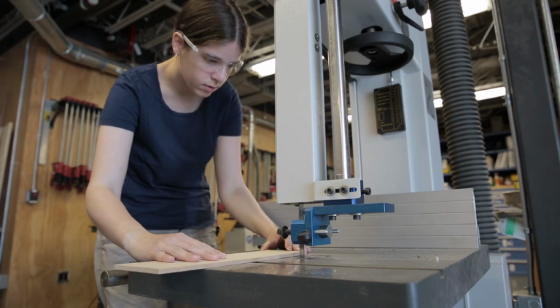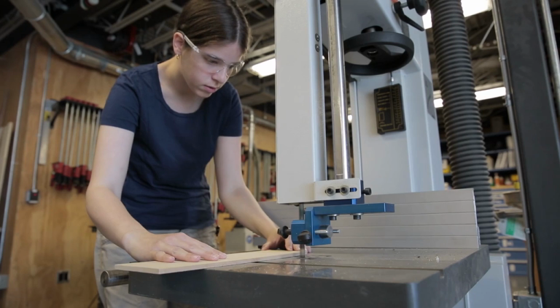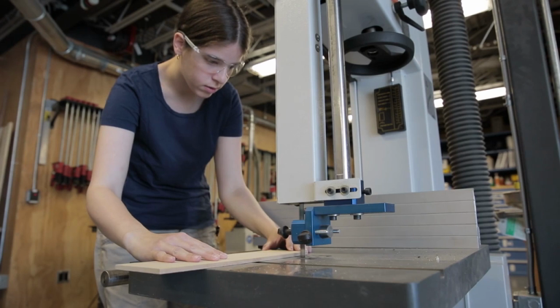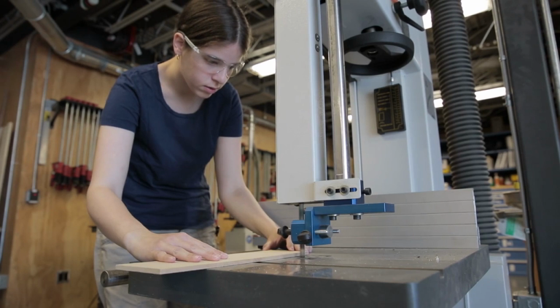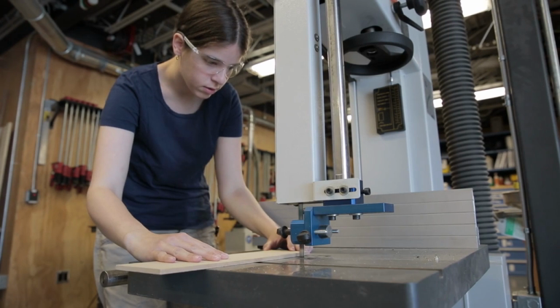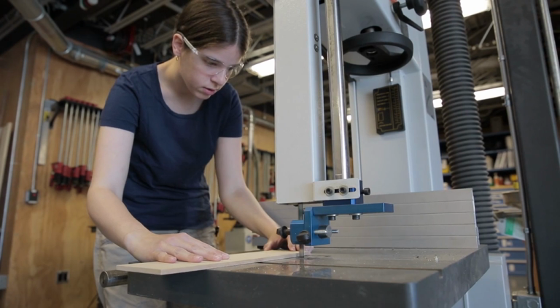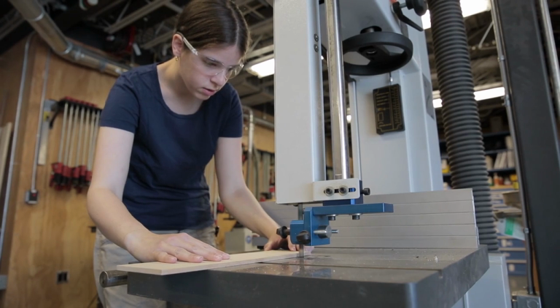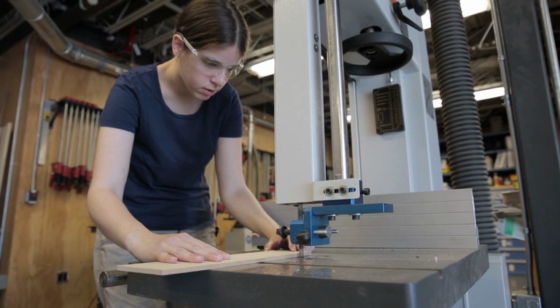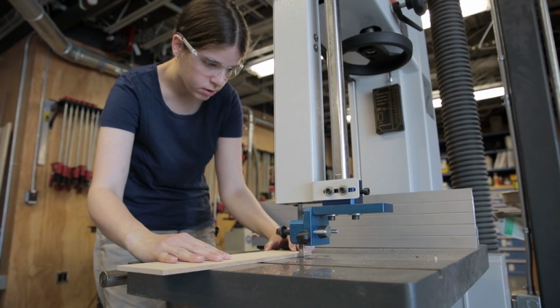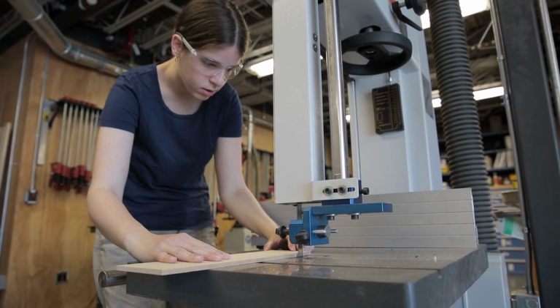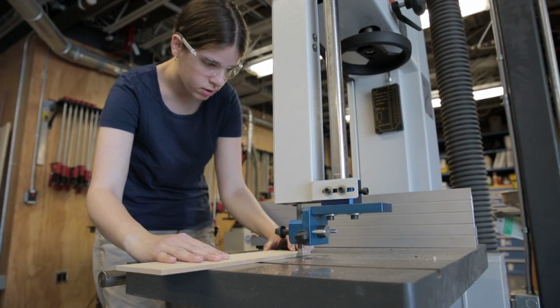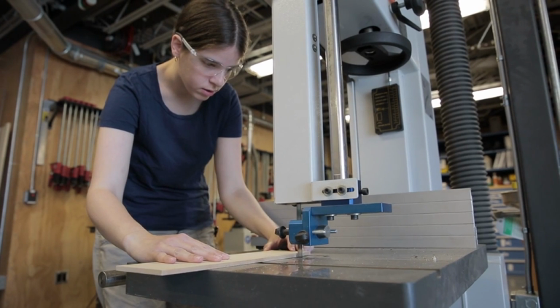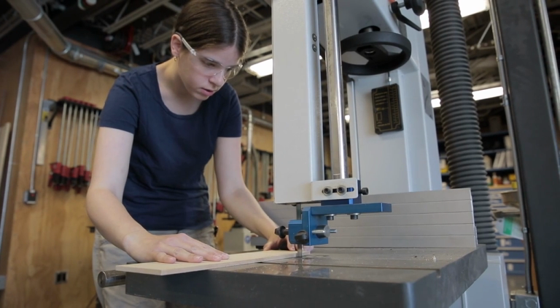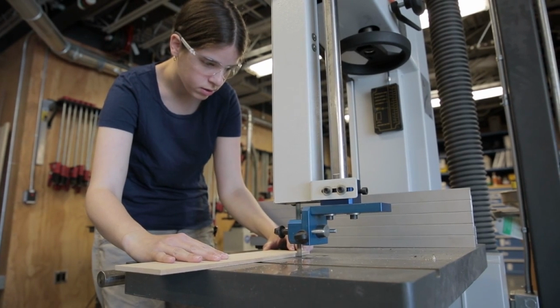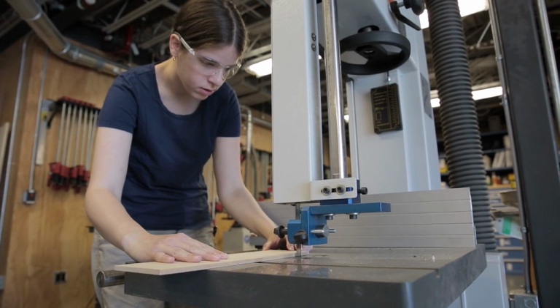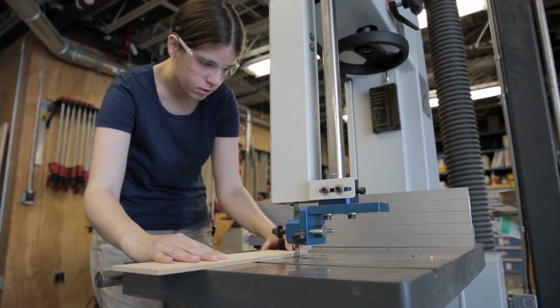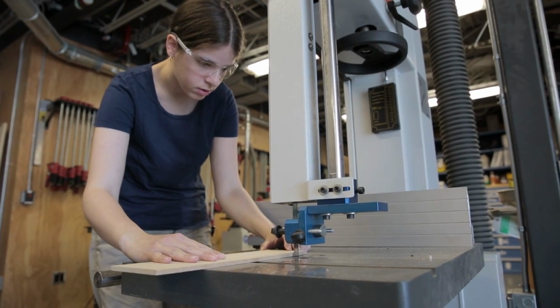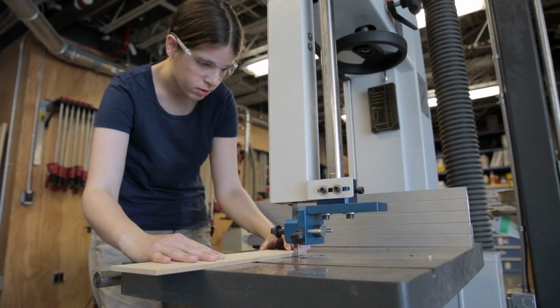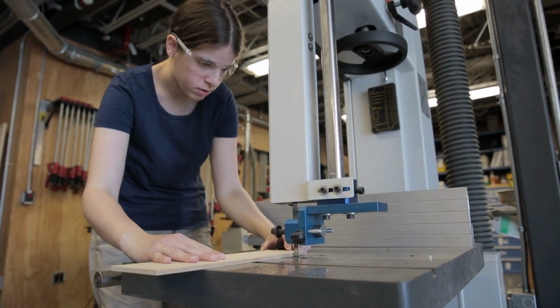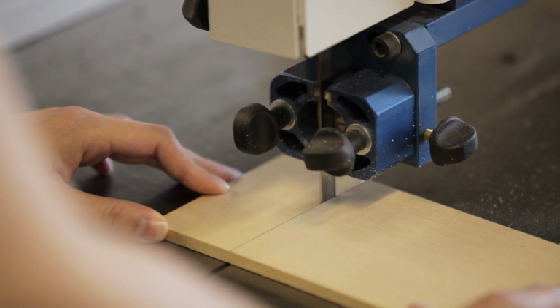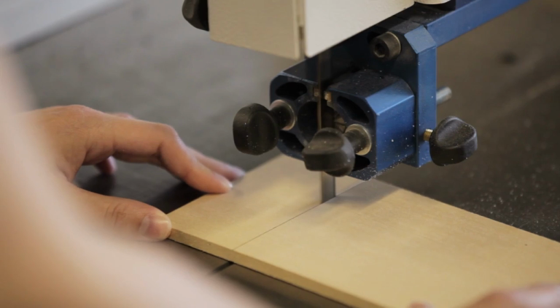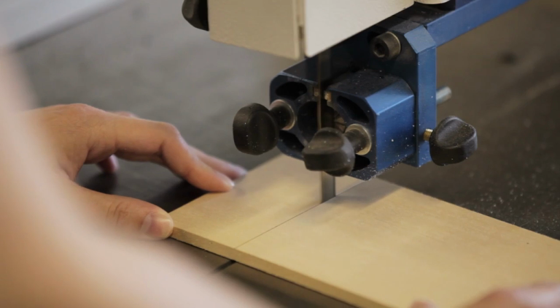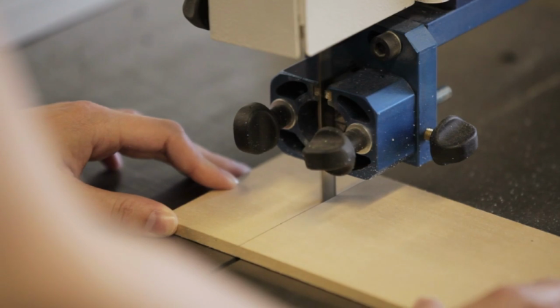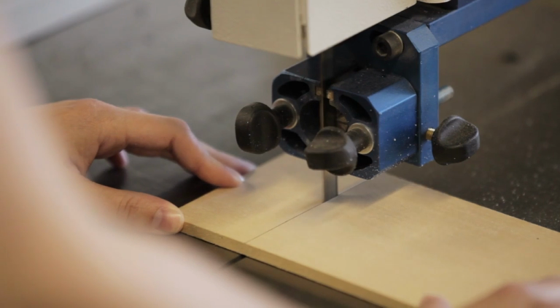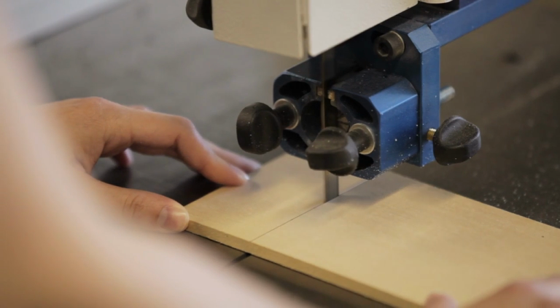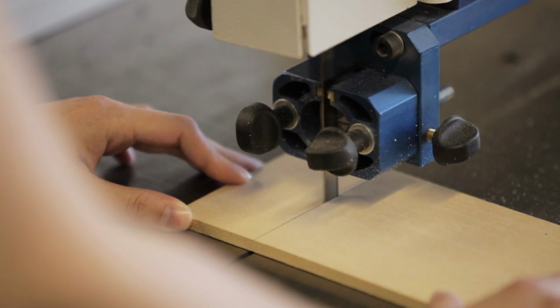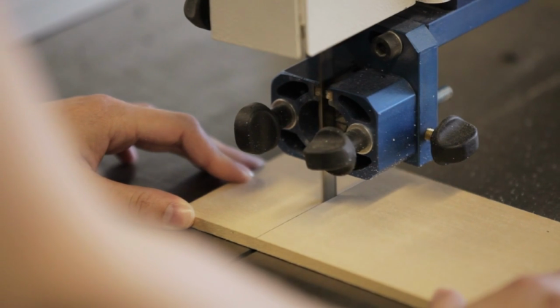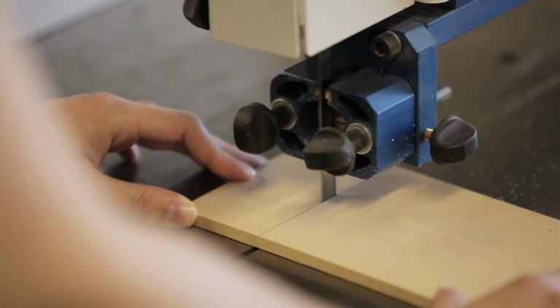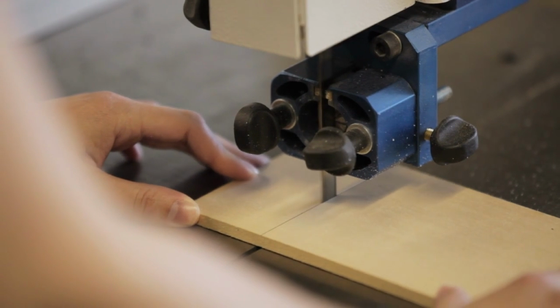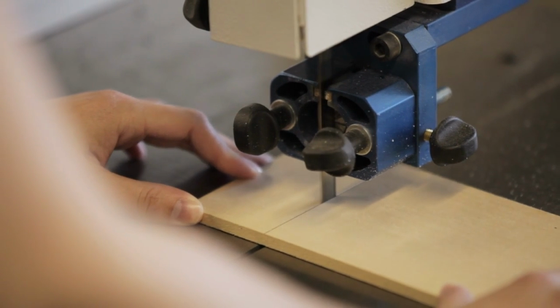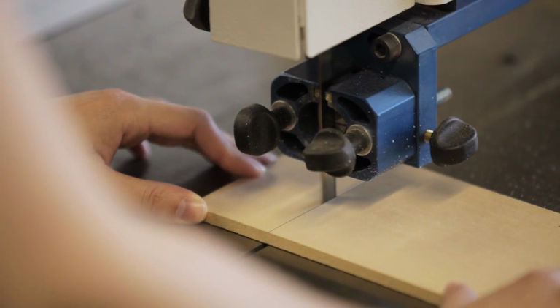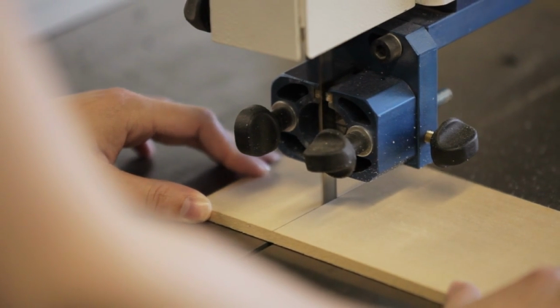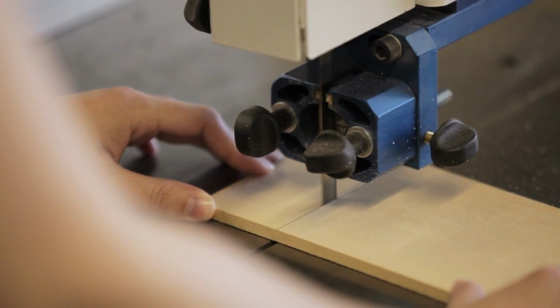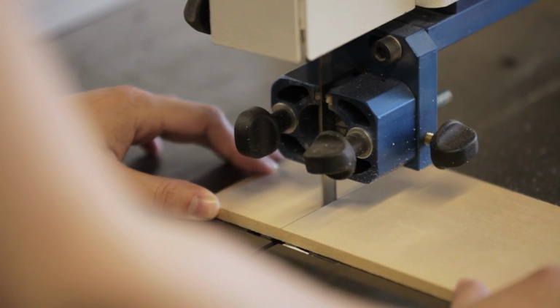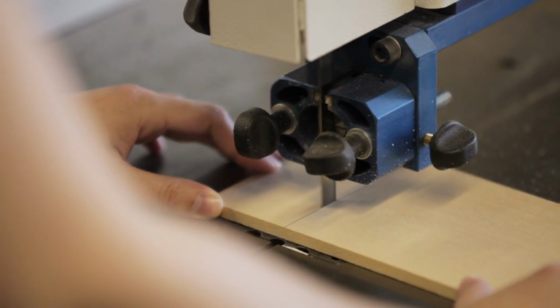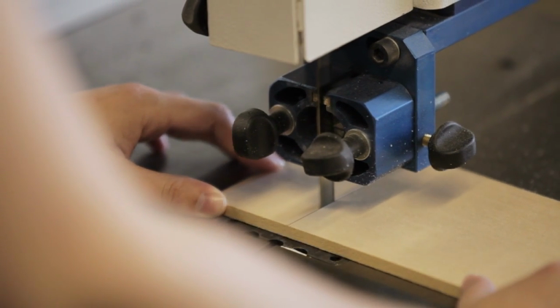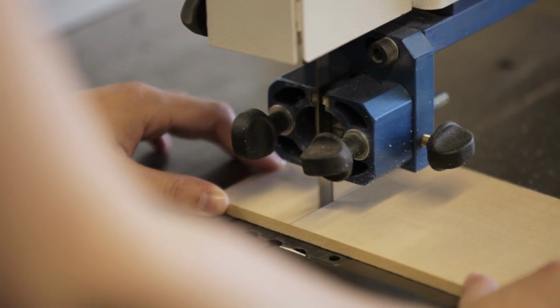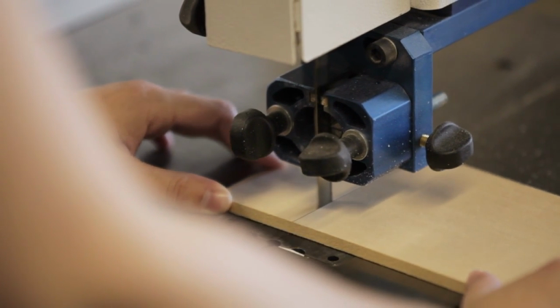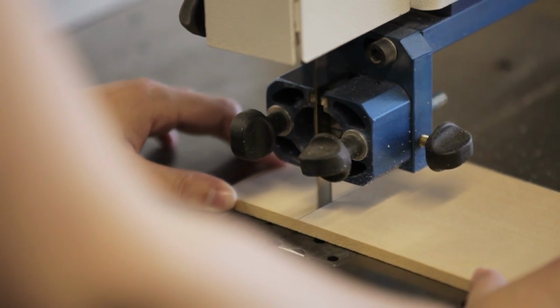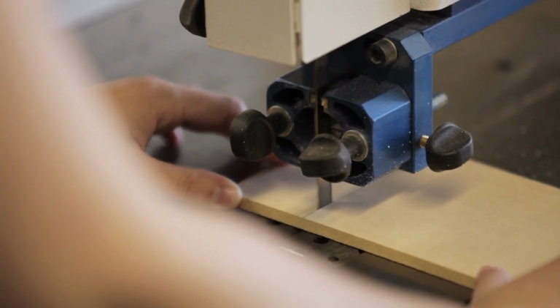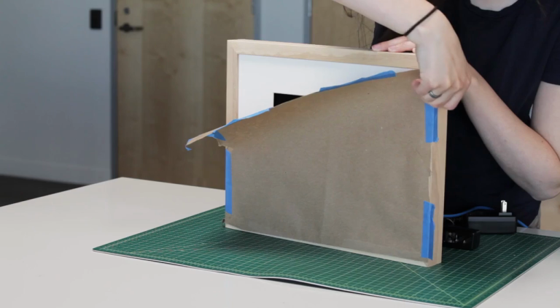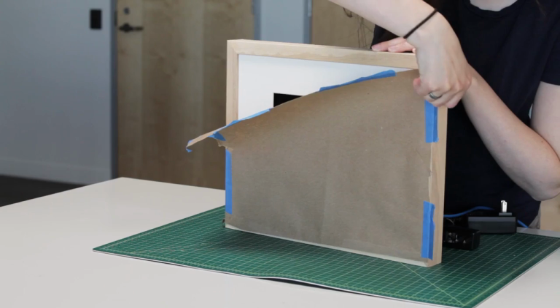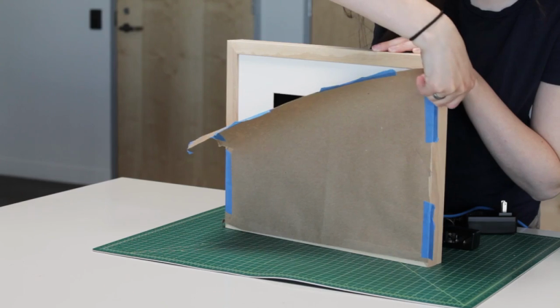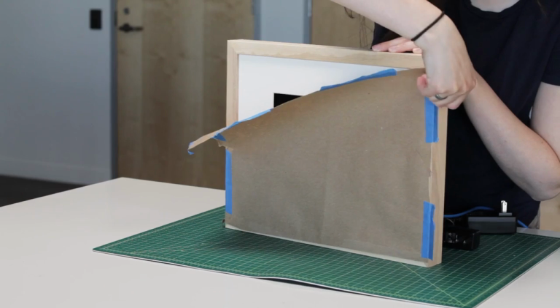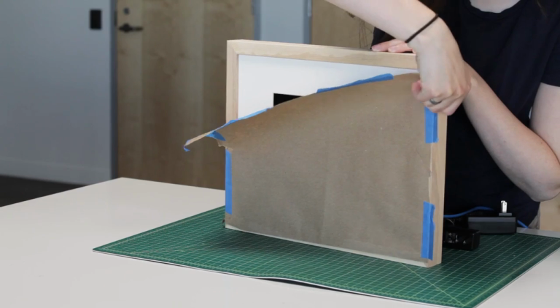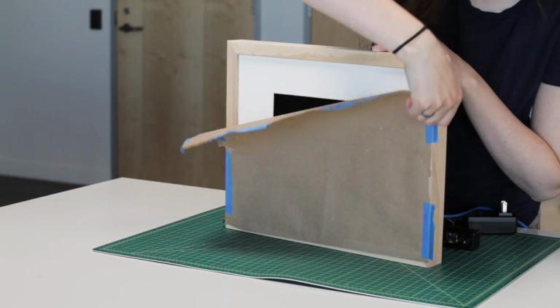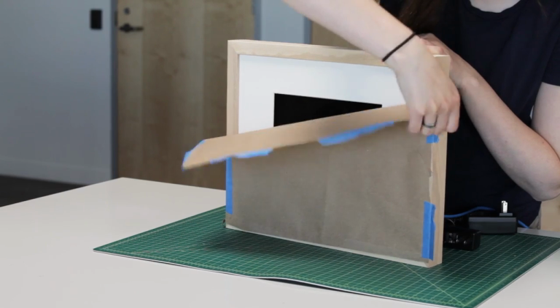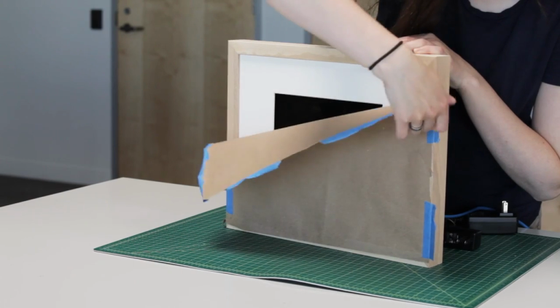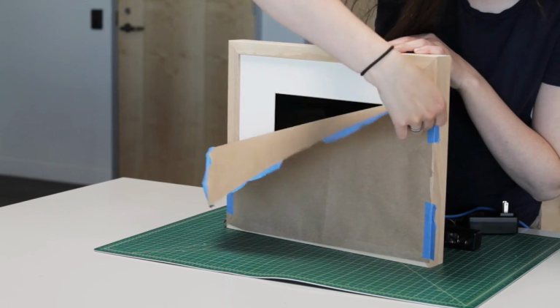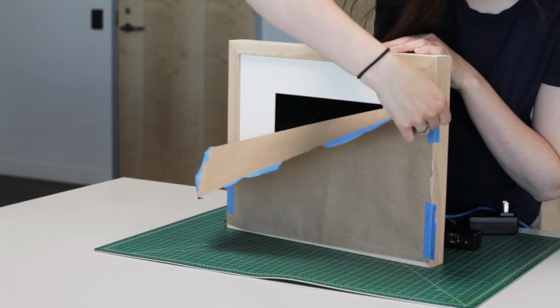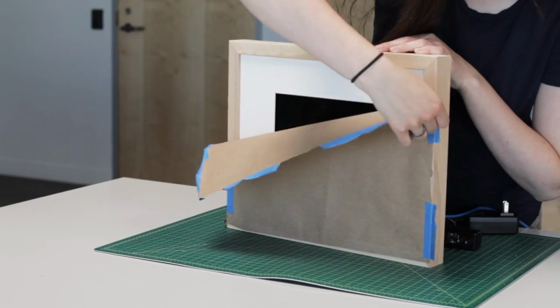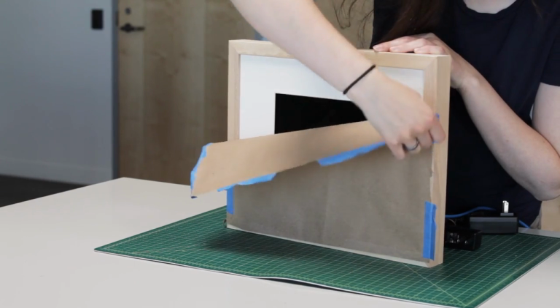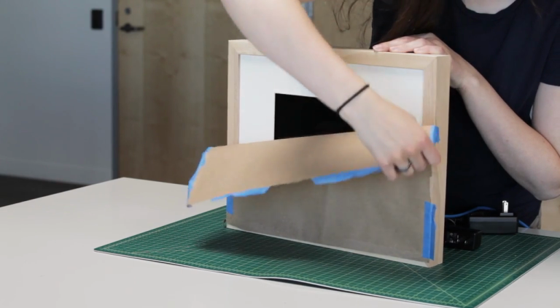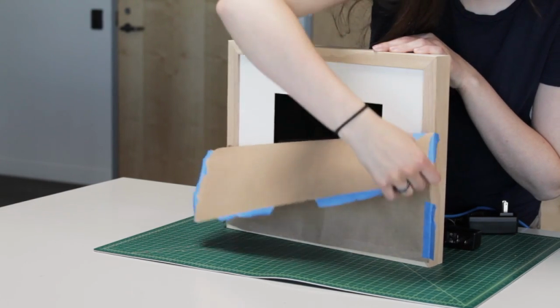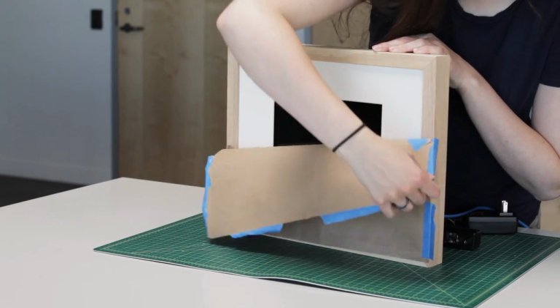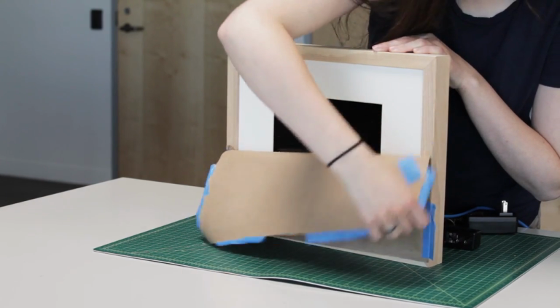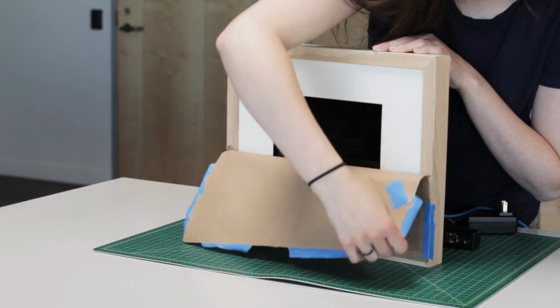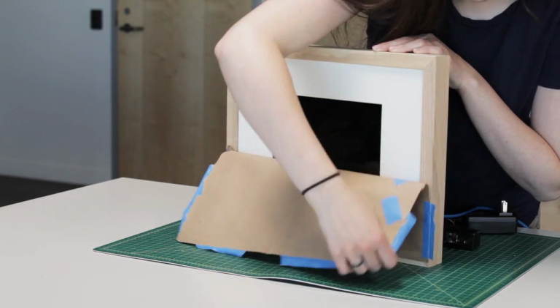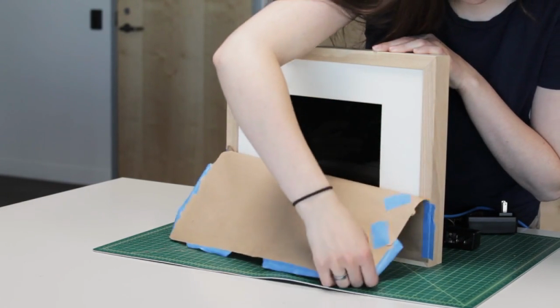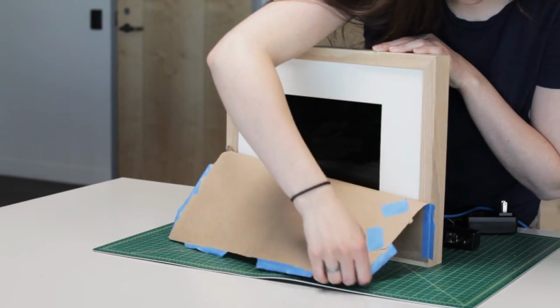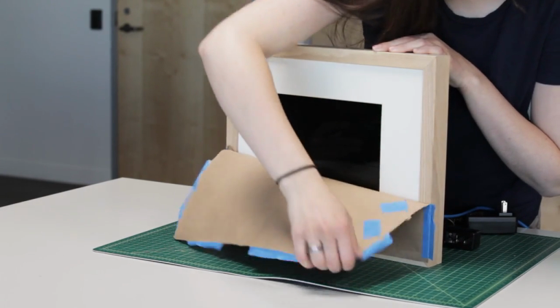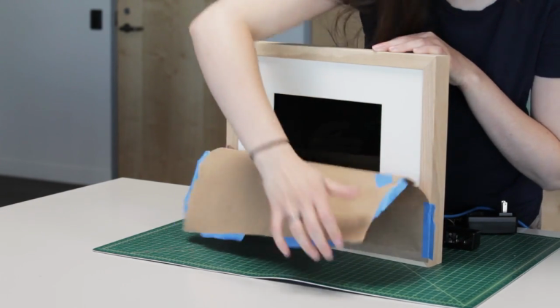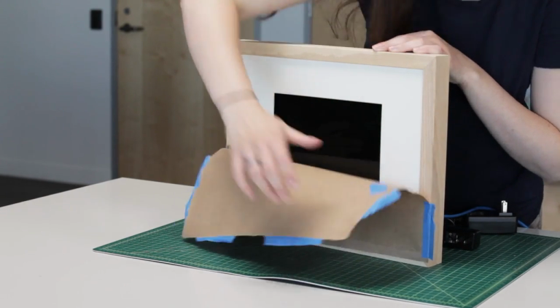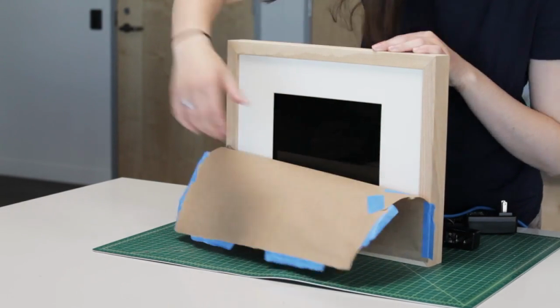The design process was pretty easy because everything was based on the size of the TV. Once I had that, I could go out and buy a frame and a mat and assemble it.